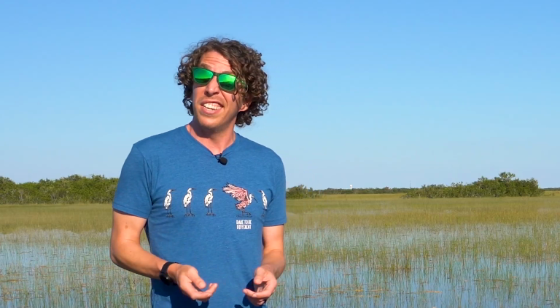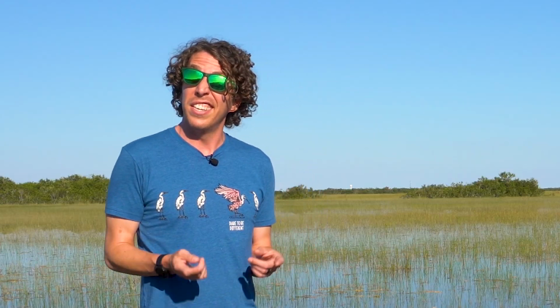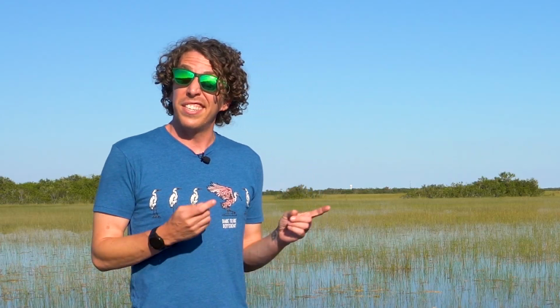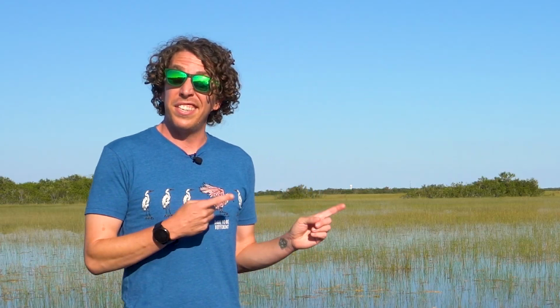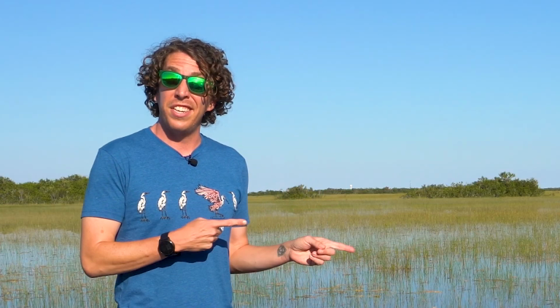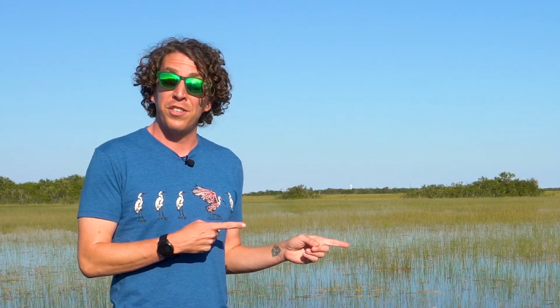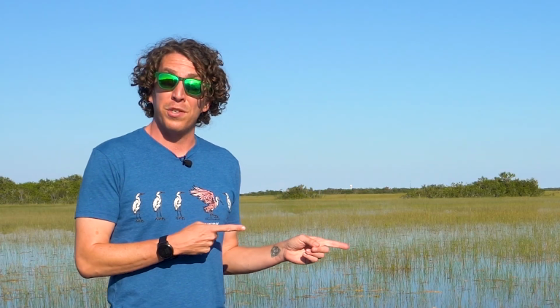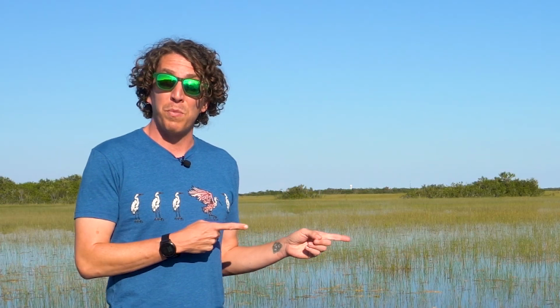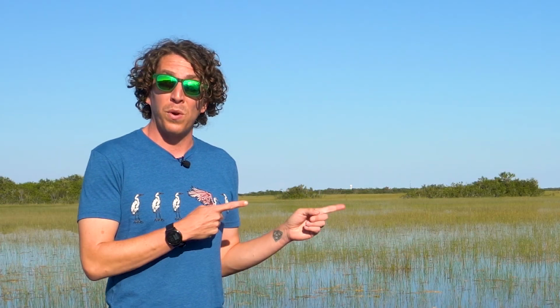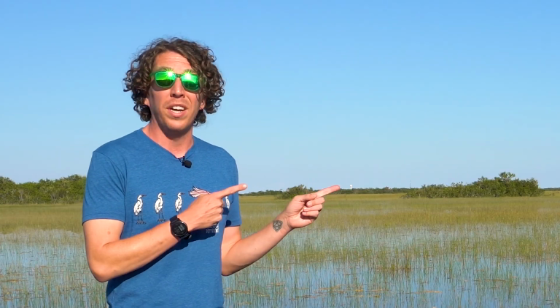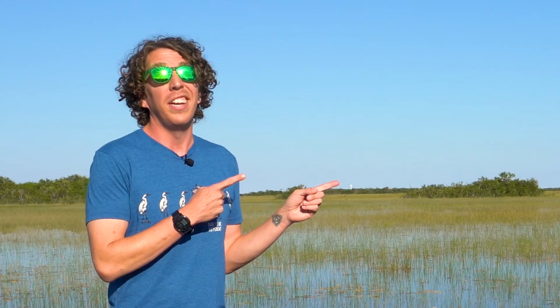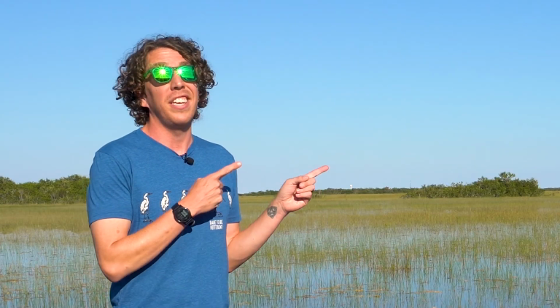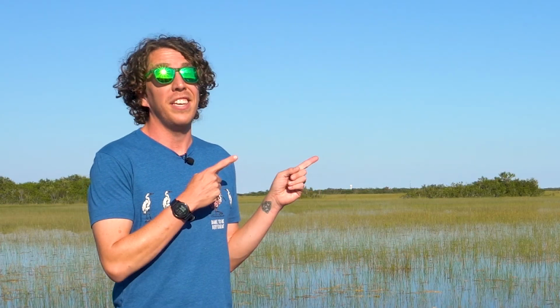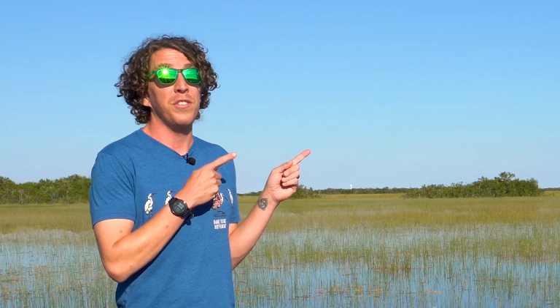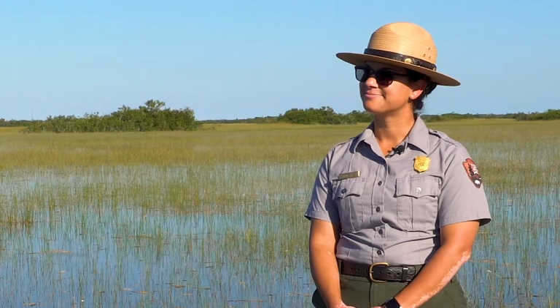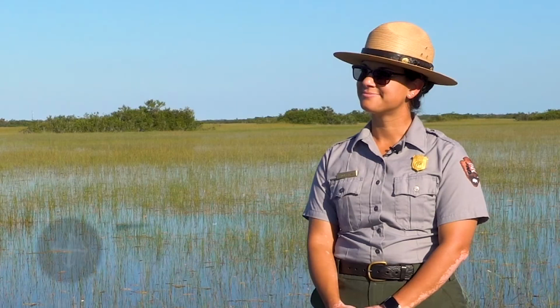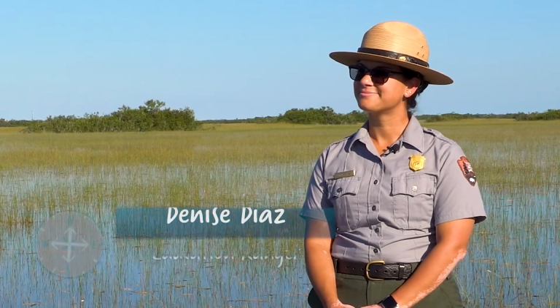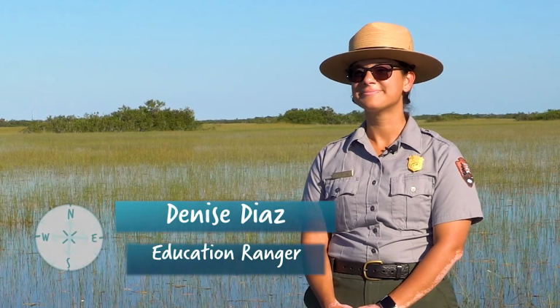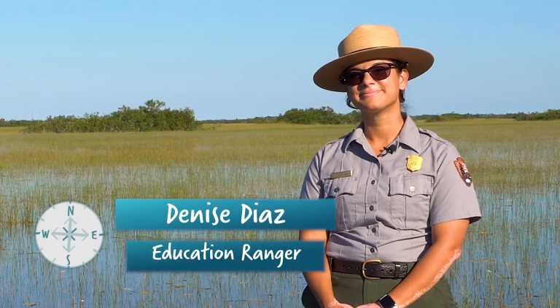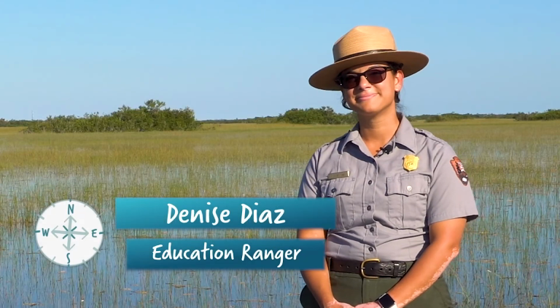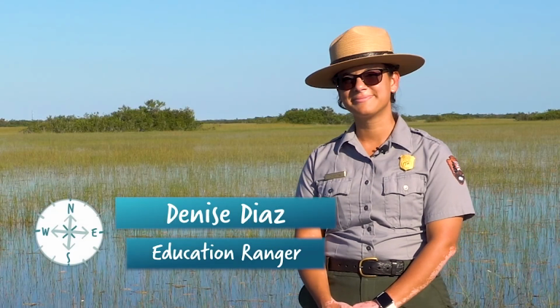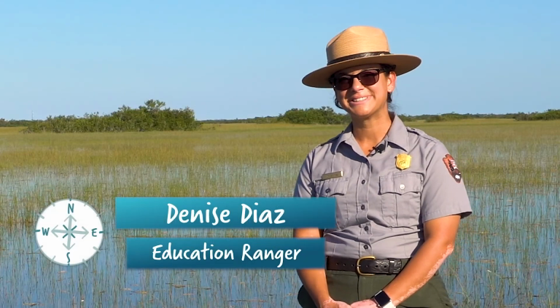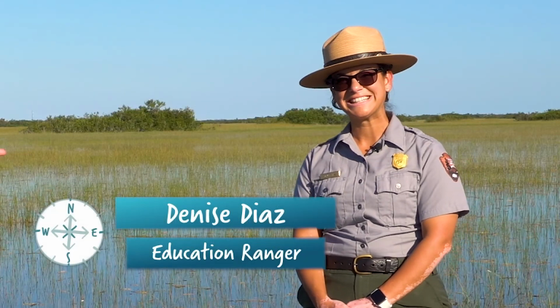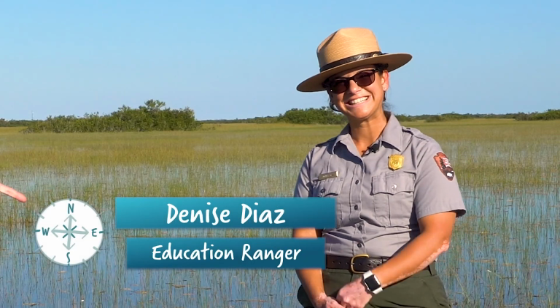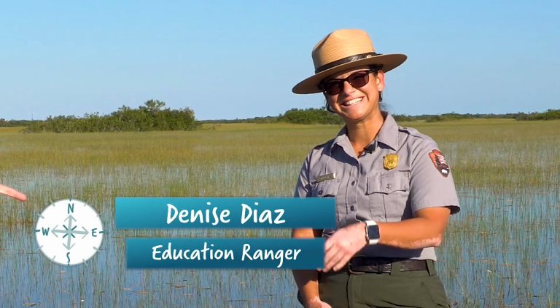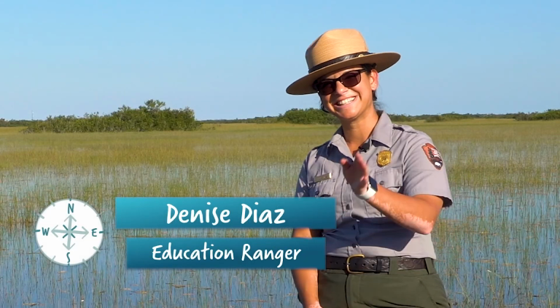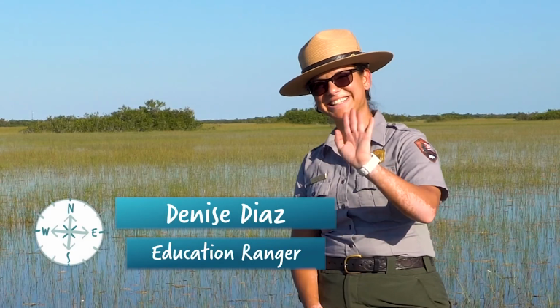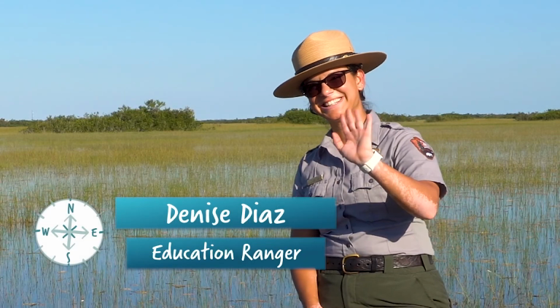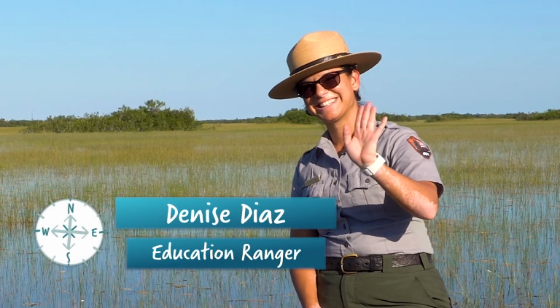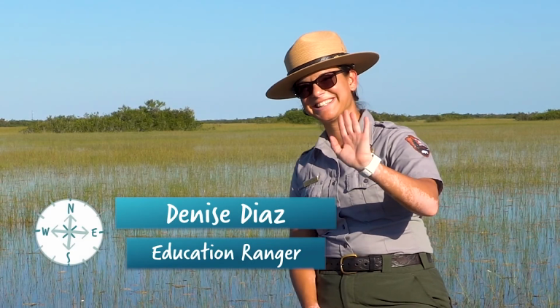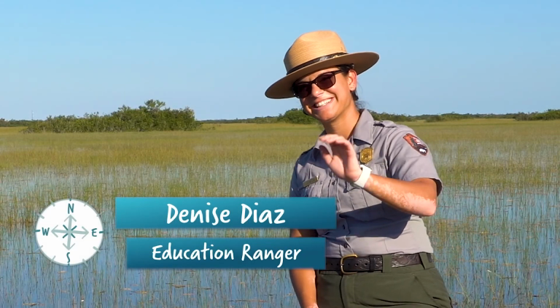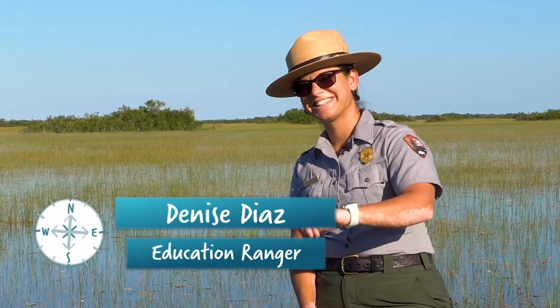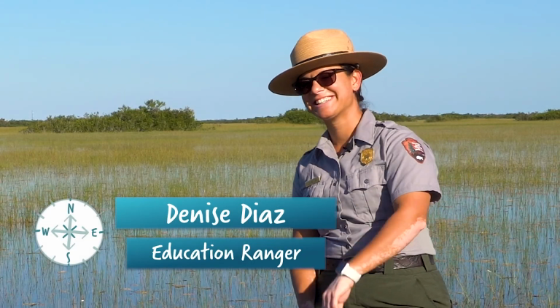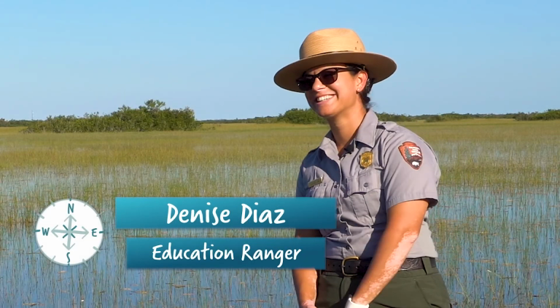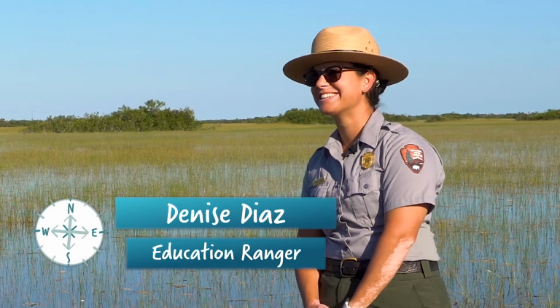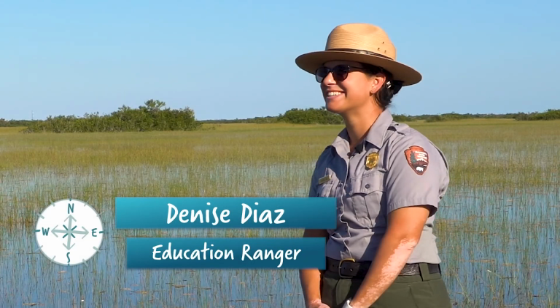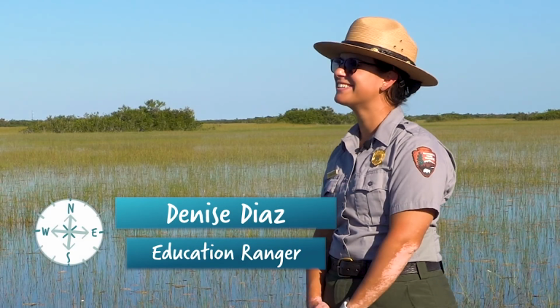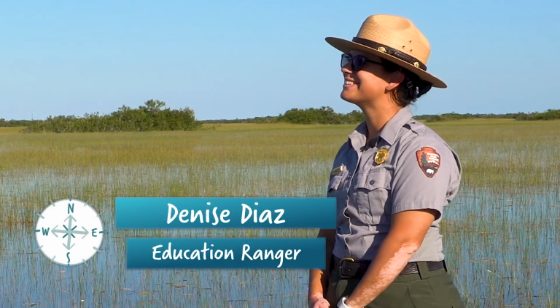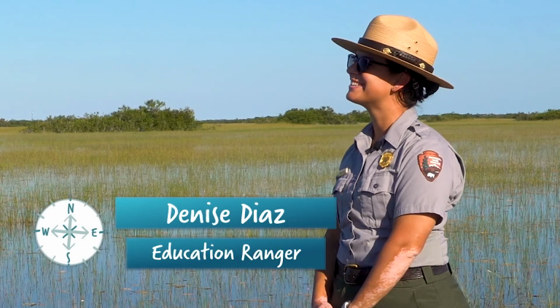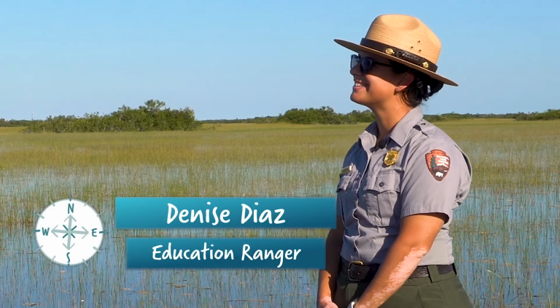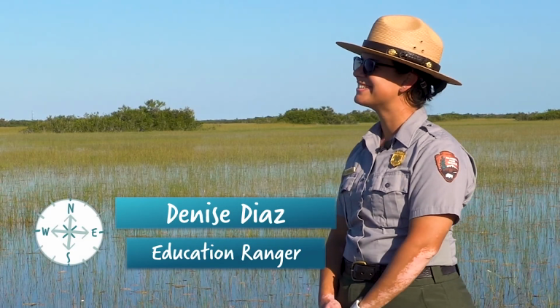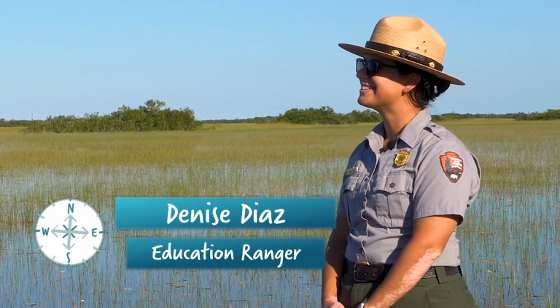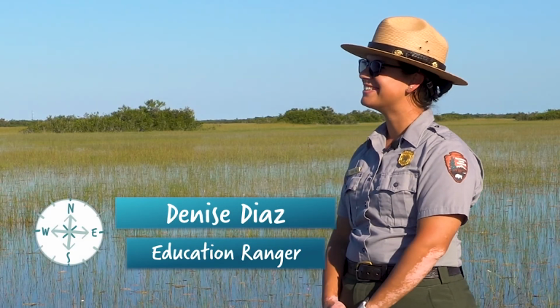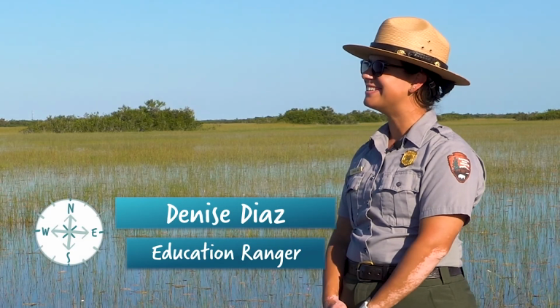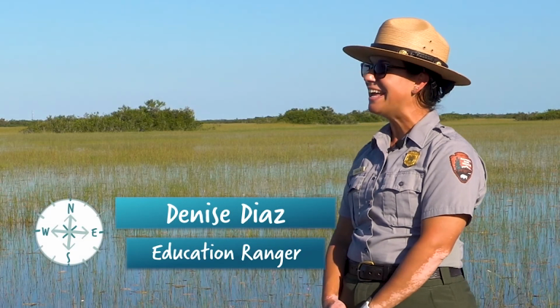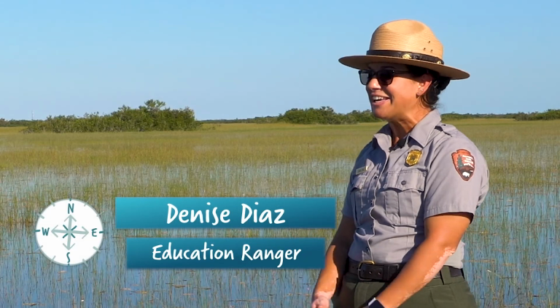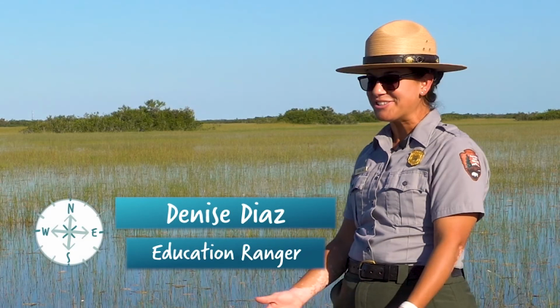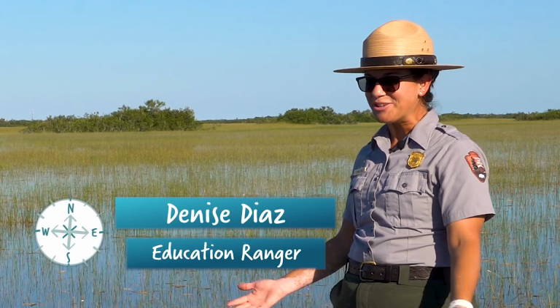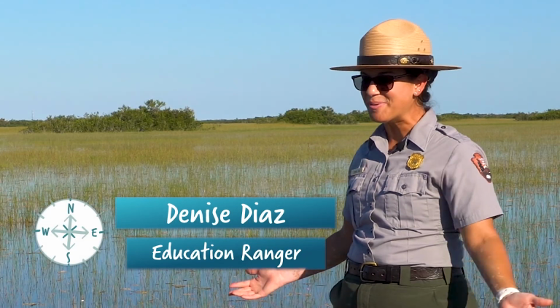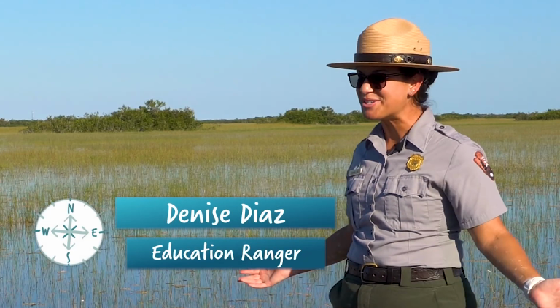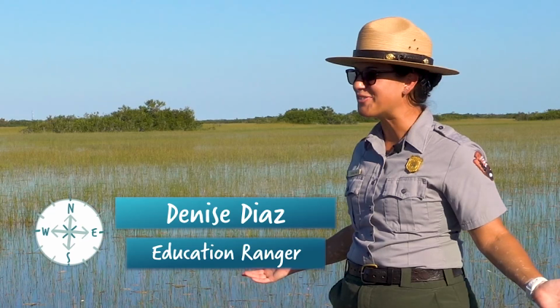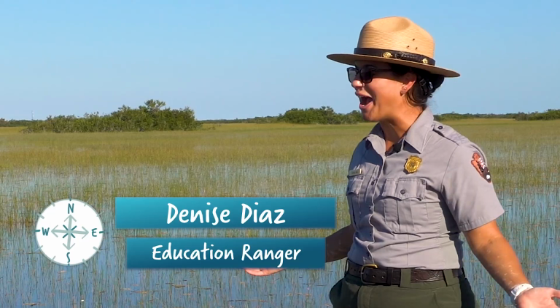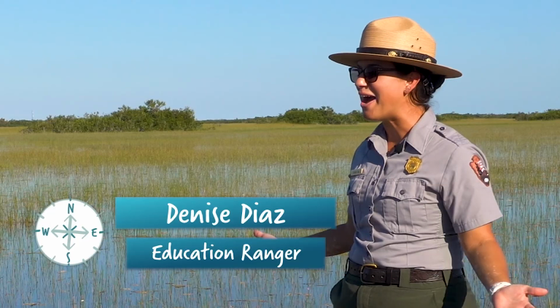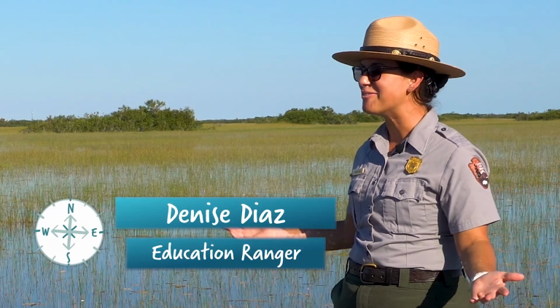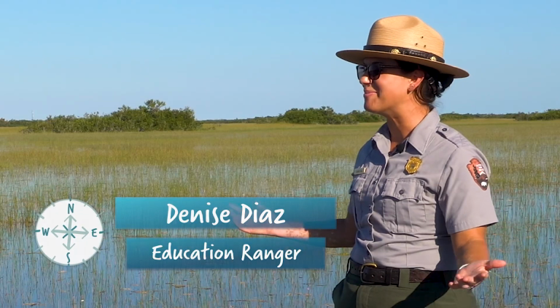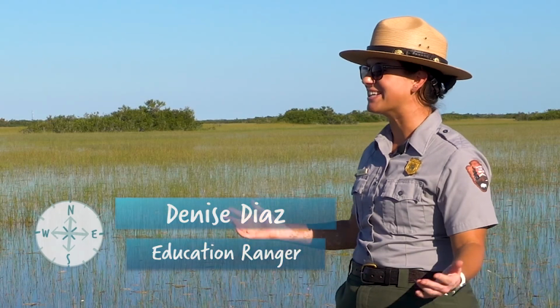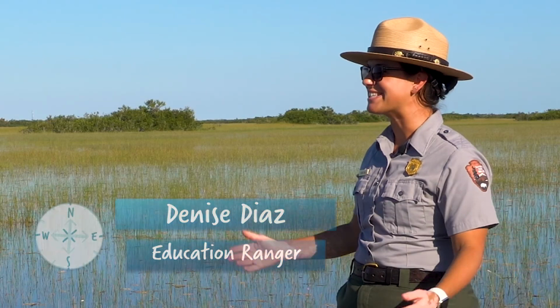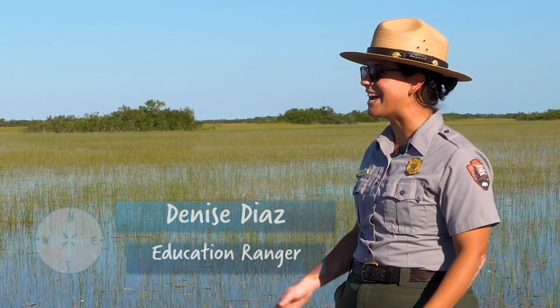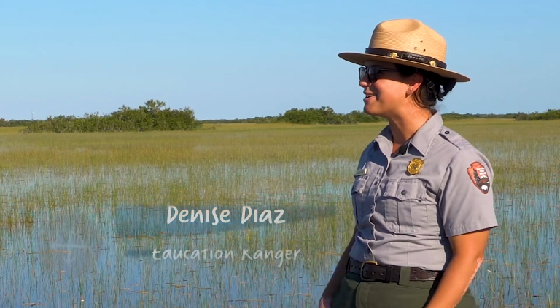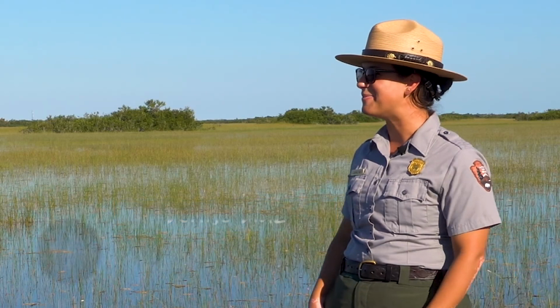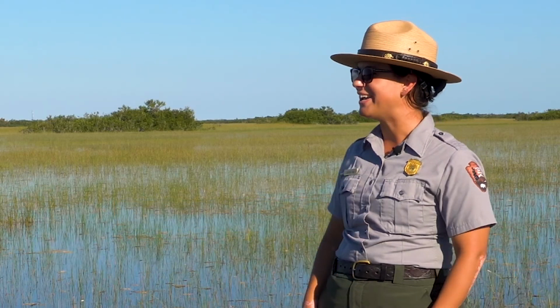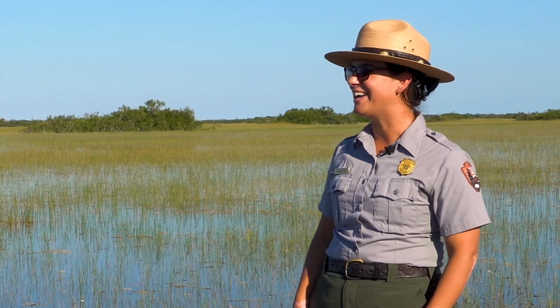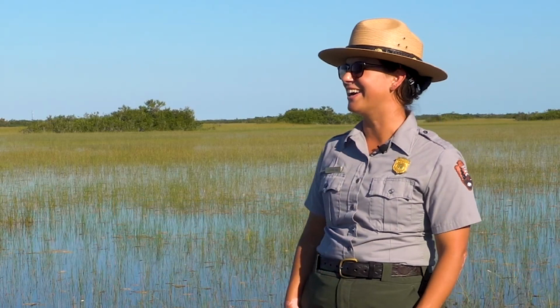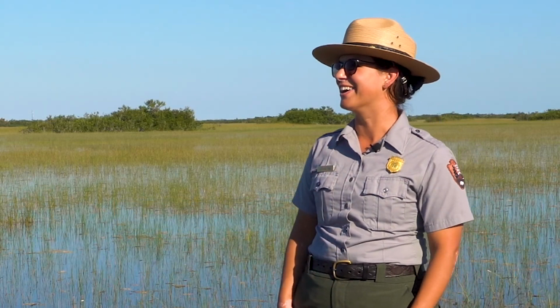And to teach us more is Ranger Denise Diaz. Ranger Denise, thanks for joining me today. Thank you so much for having me. Excited to be here.